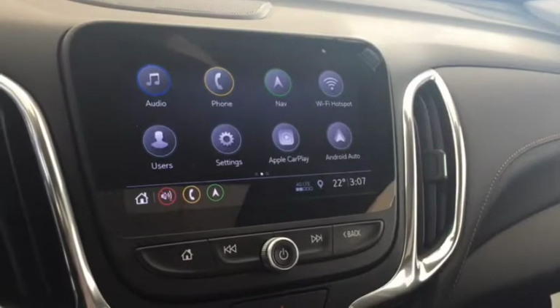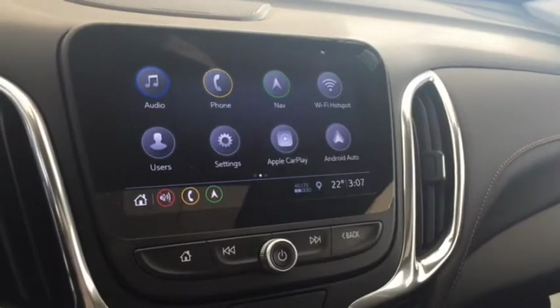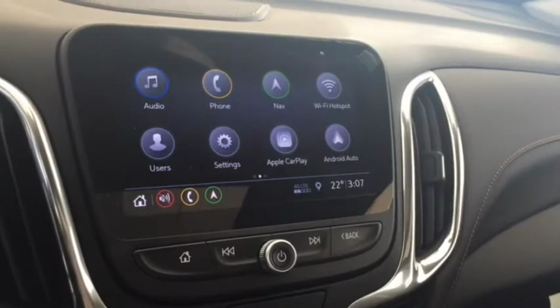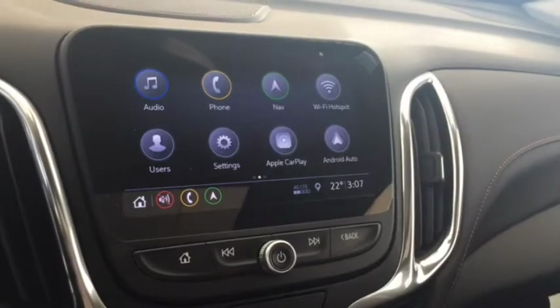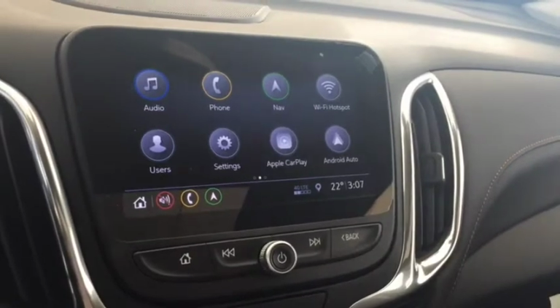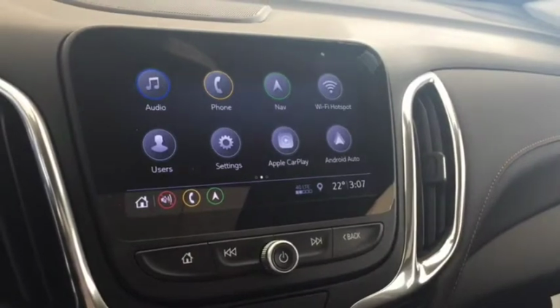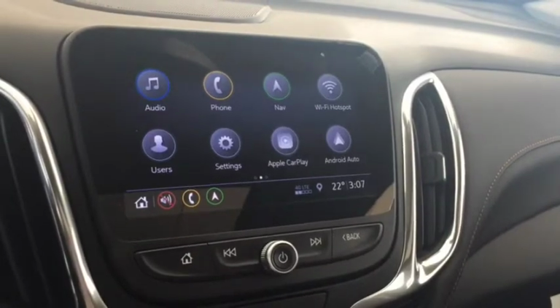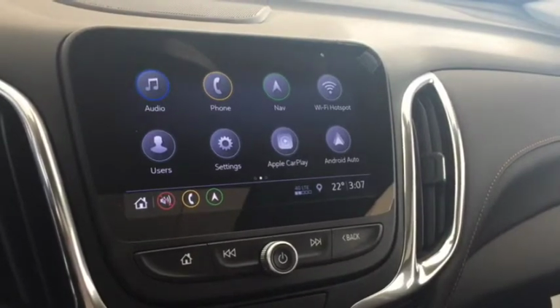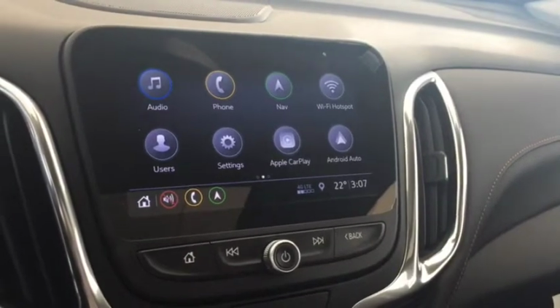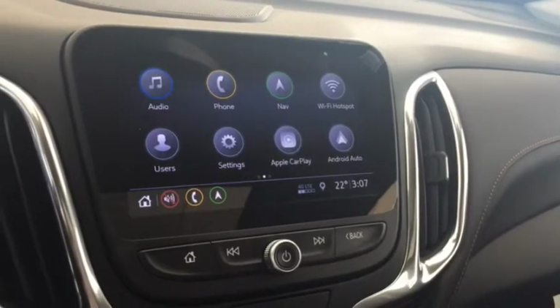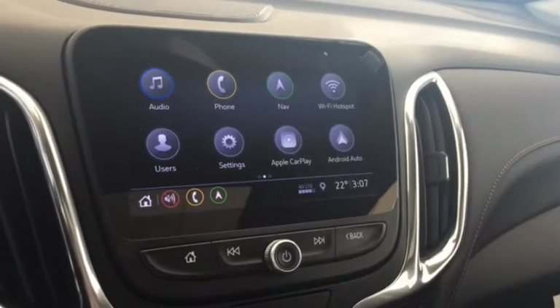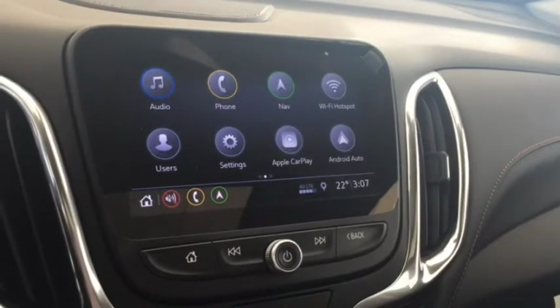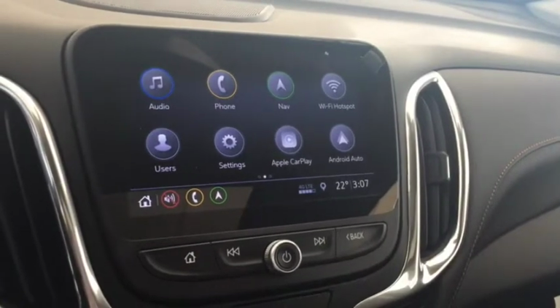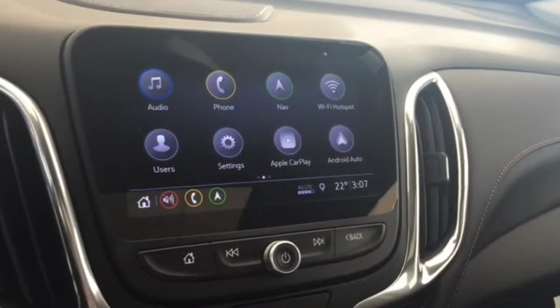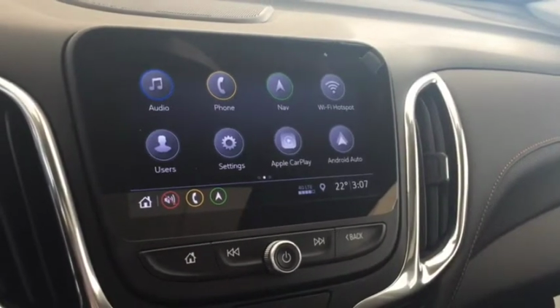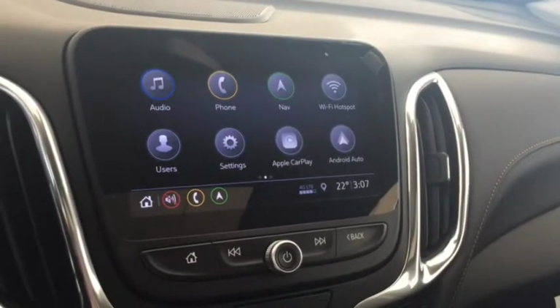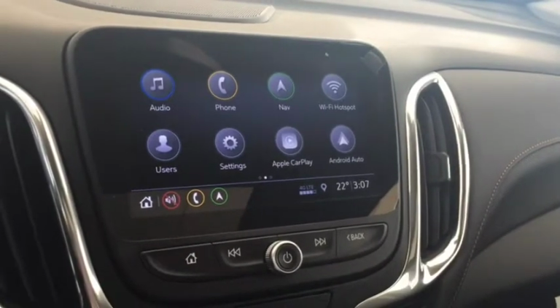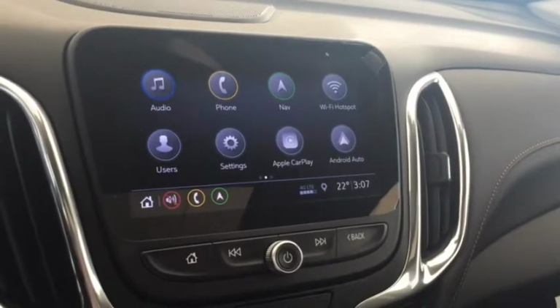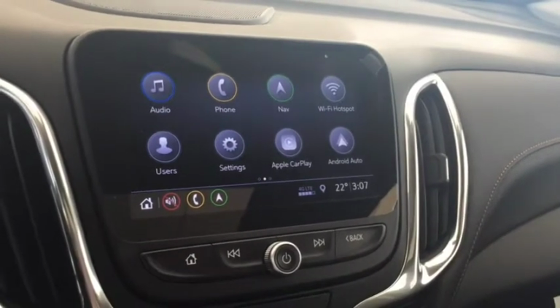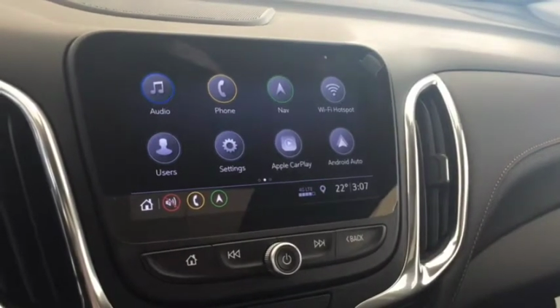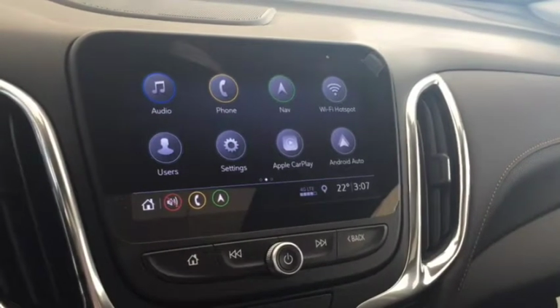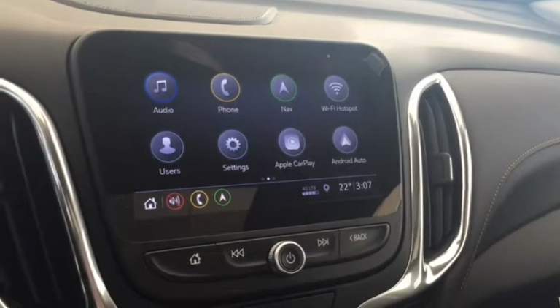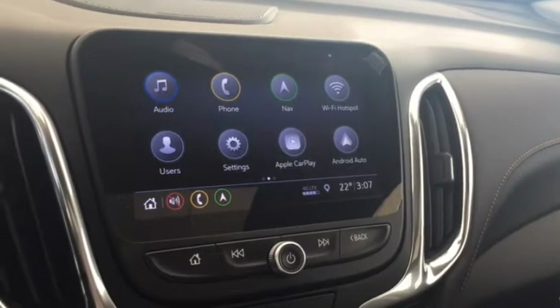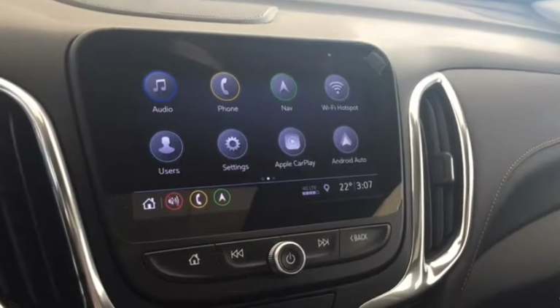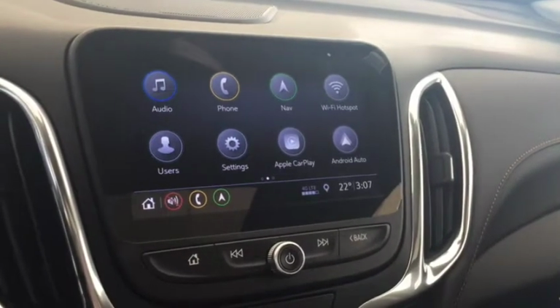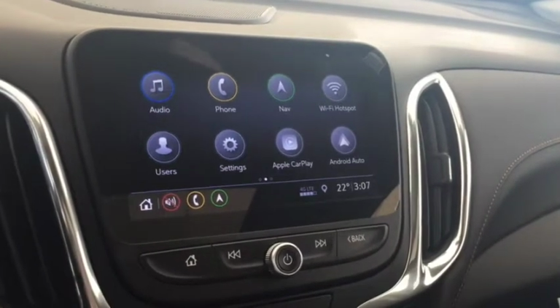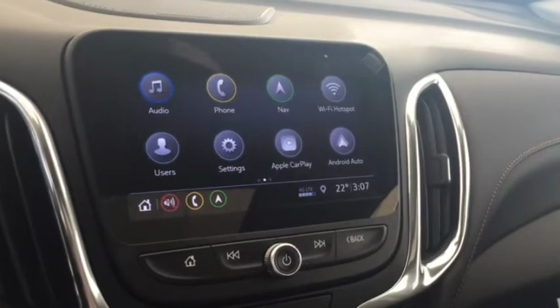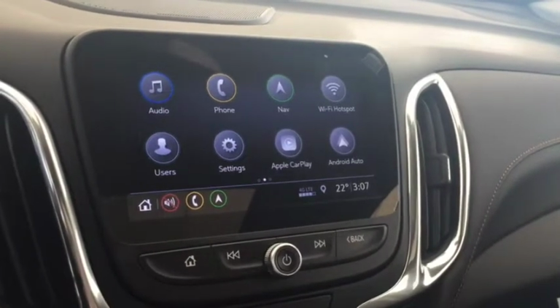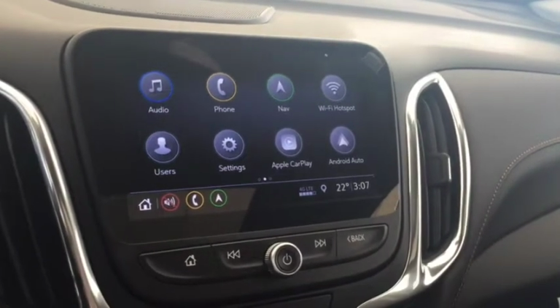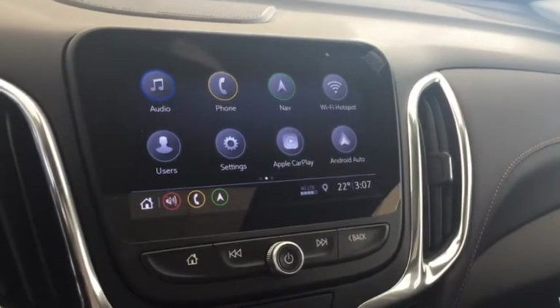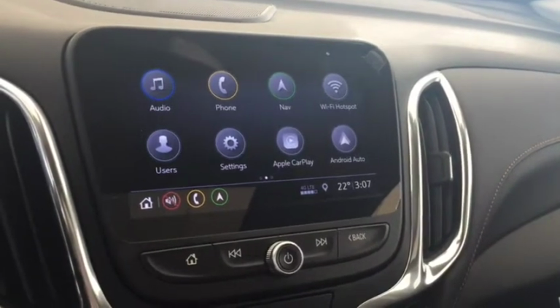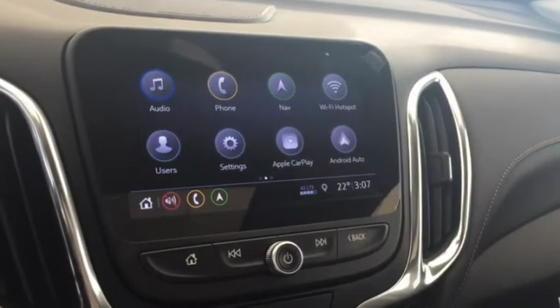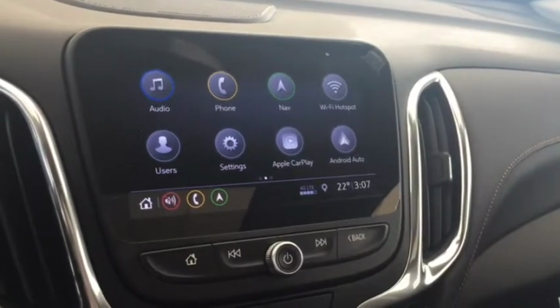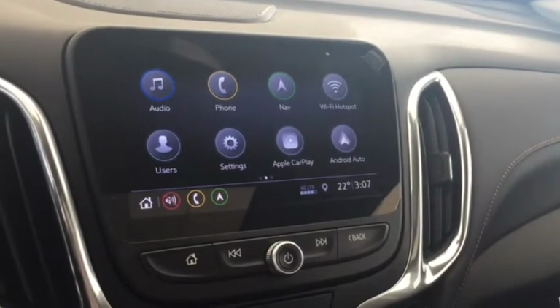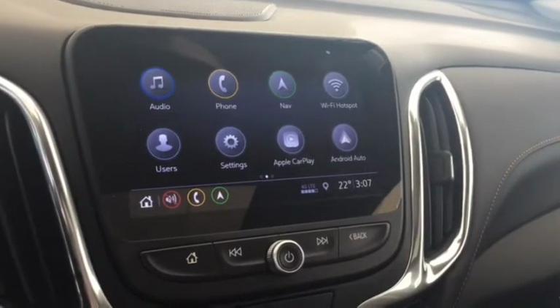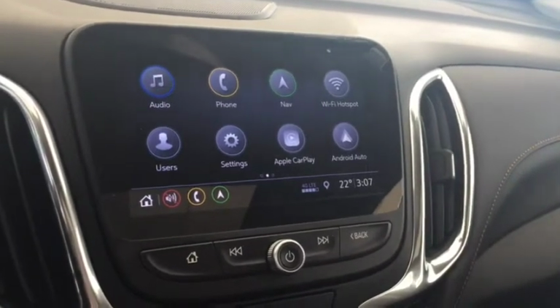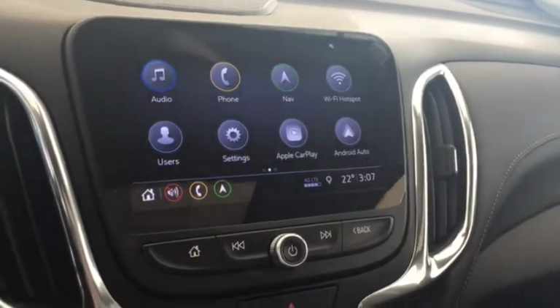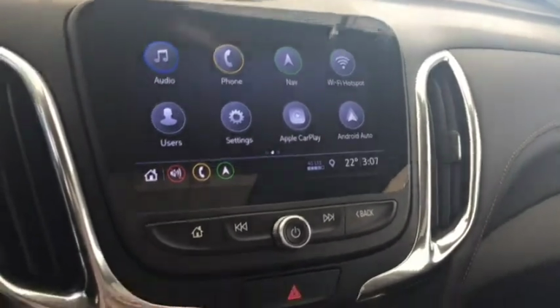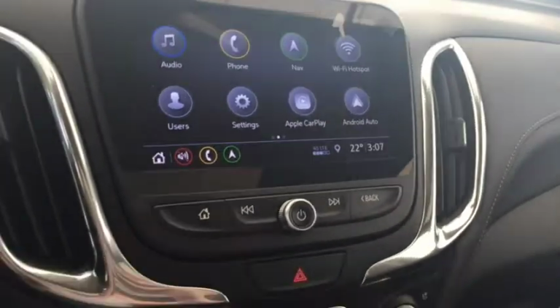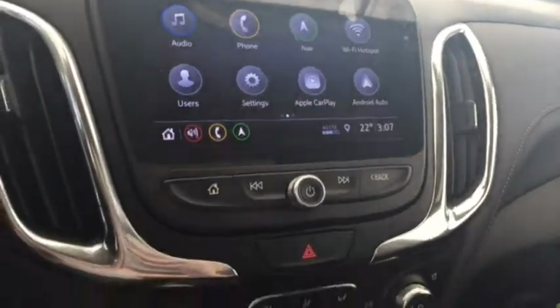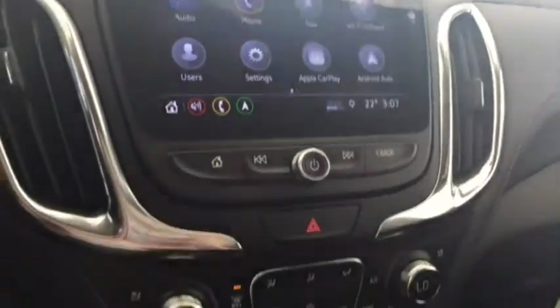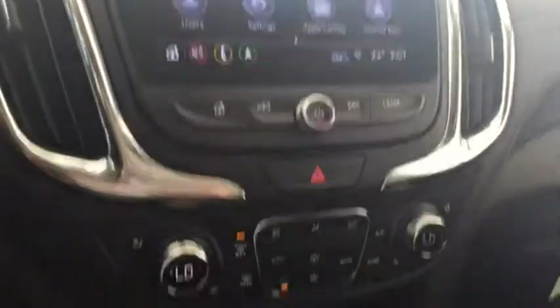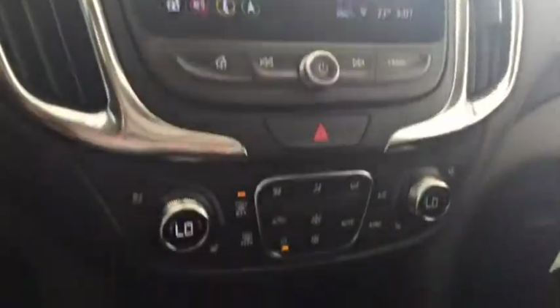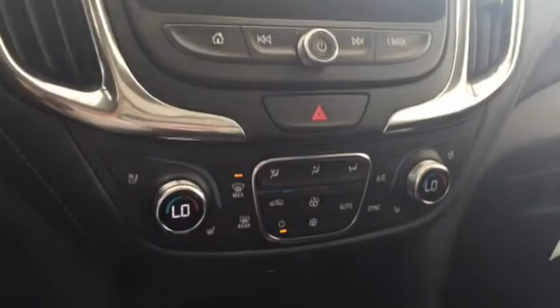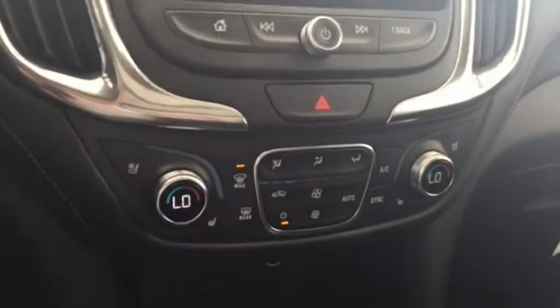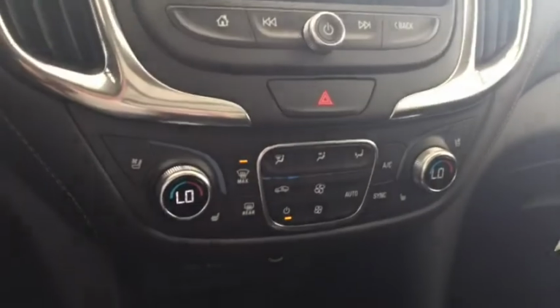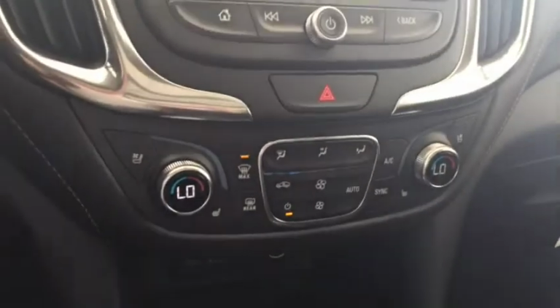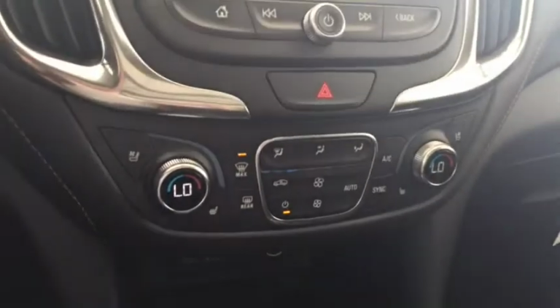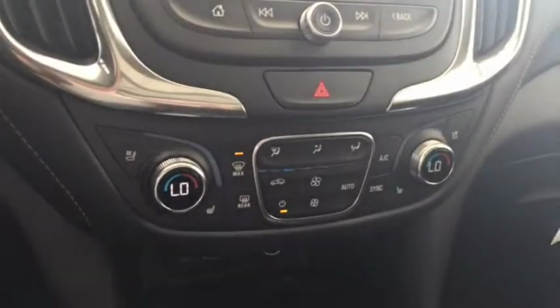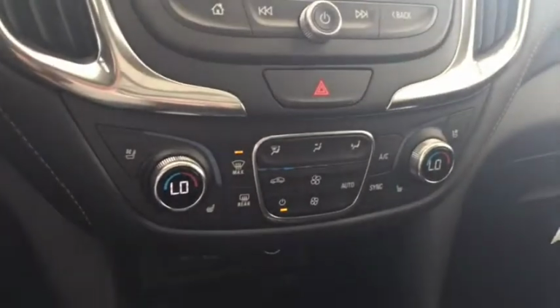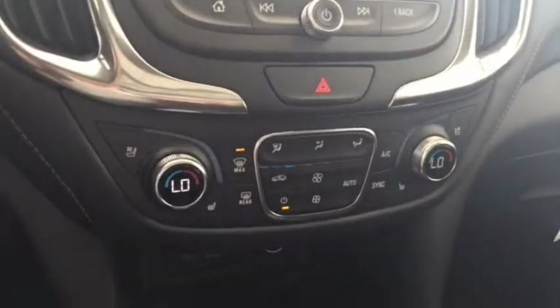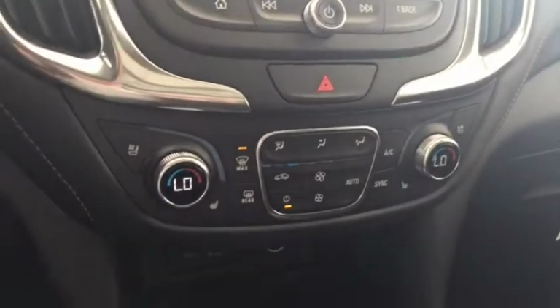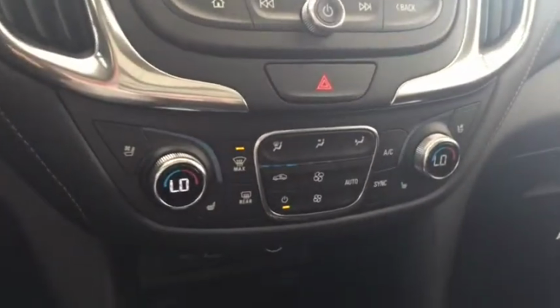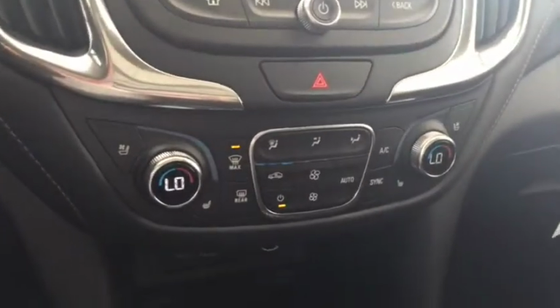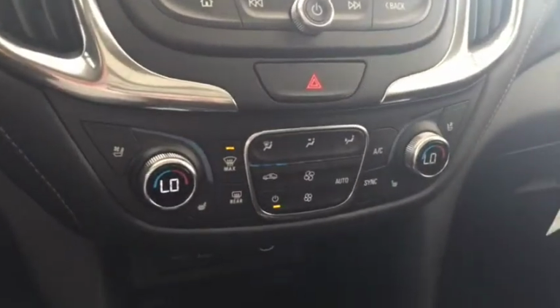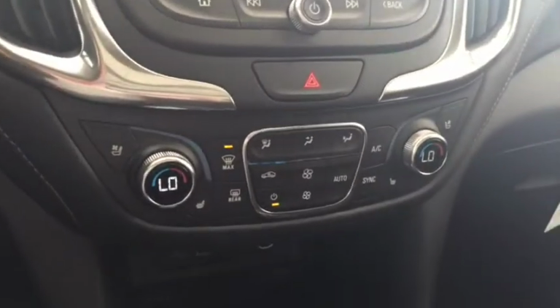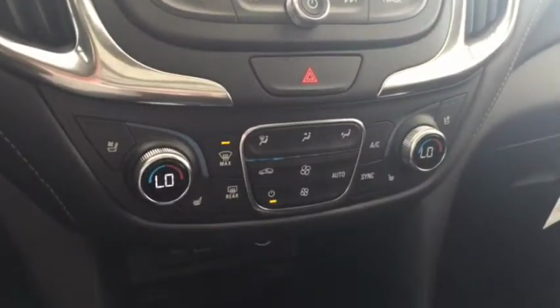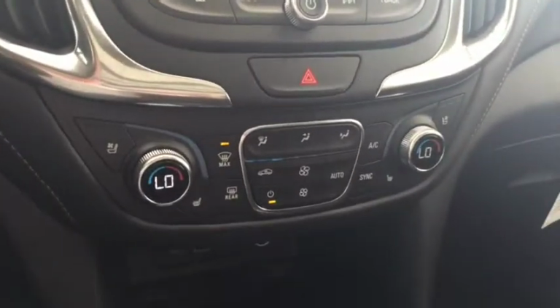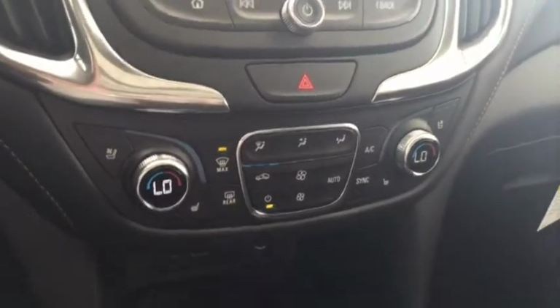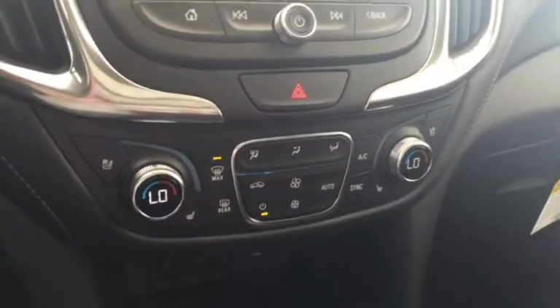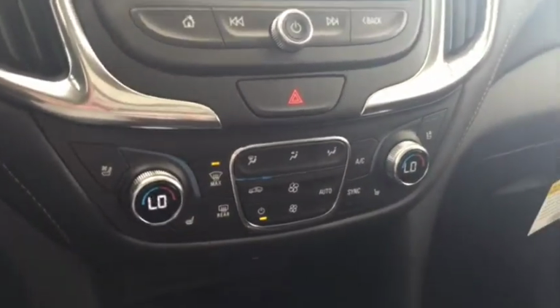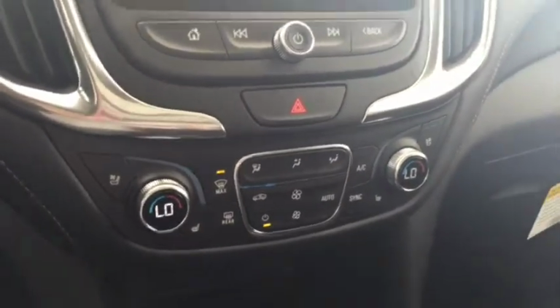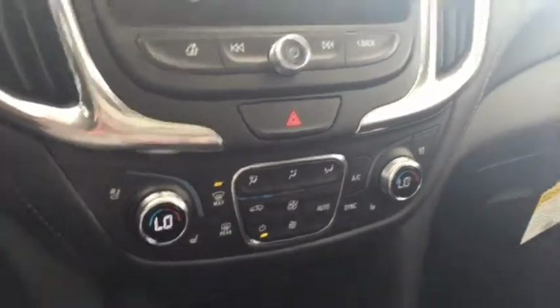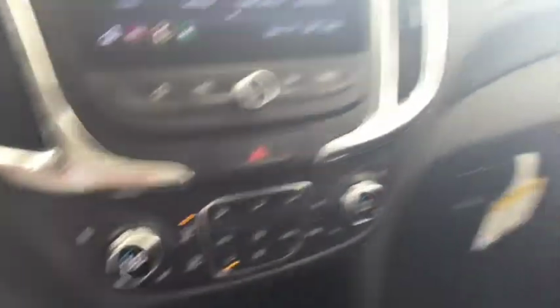Rear vision backup camera, AM FM radio, Sirius XM radio, and climate controls with heated and cooled front seats.